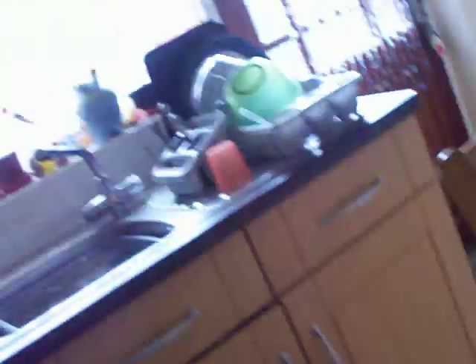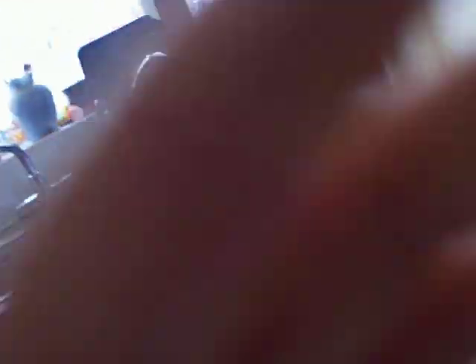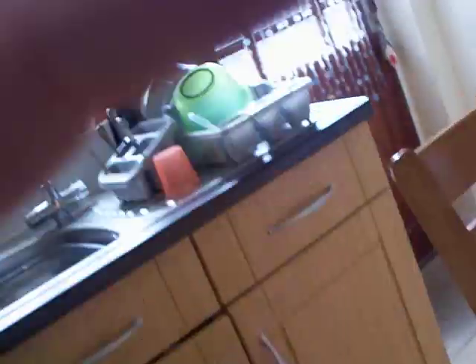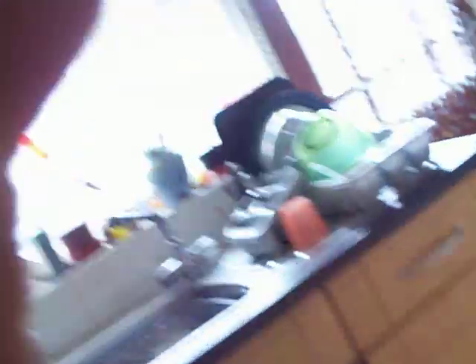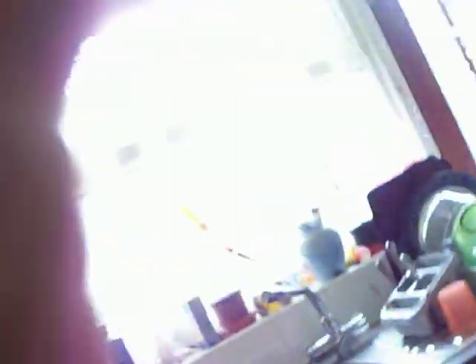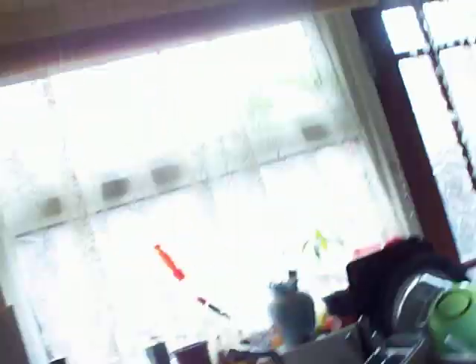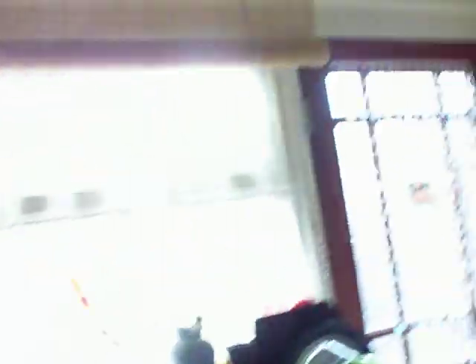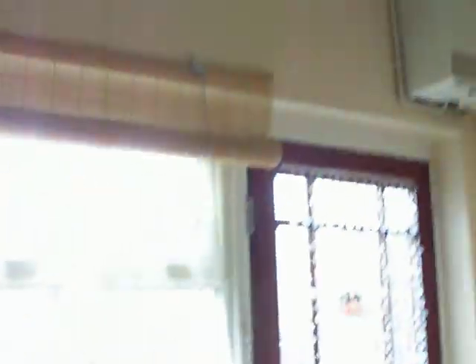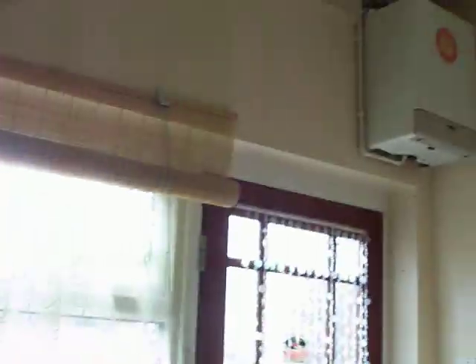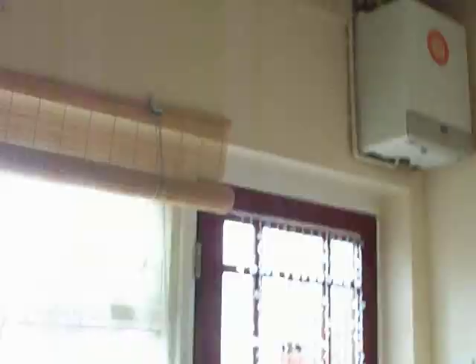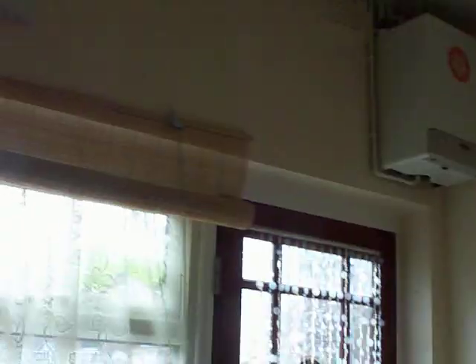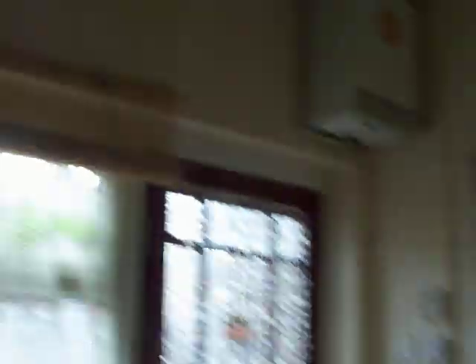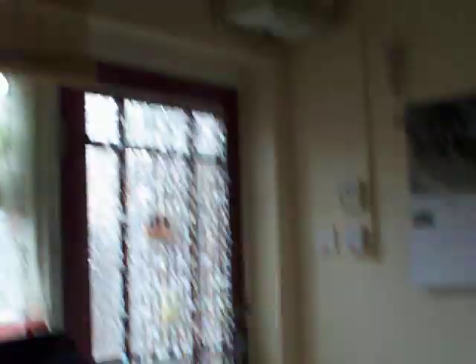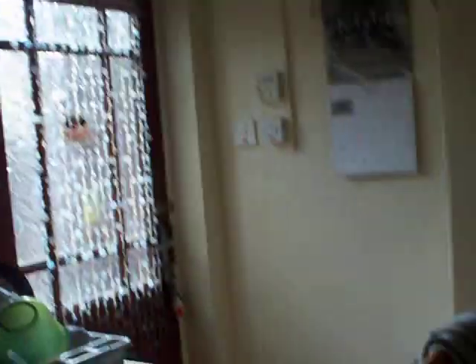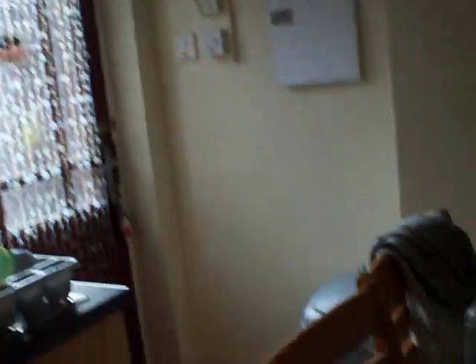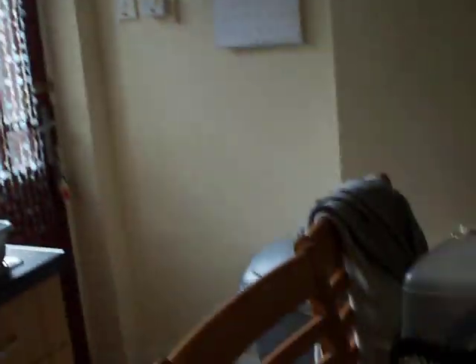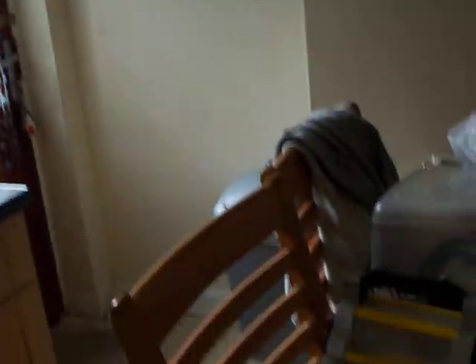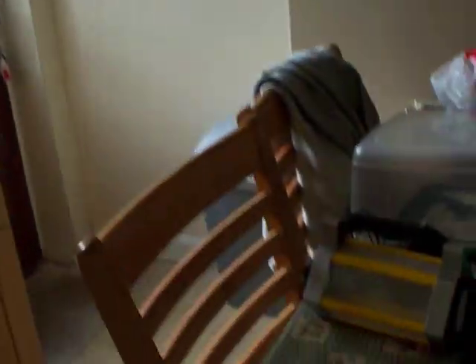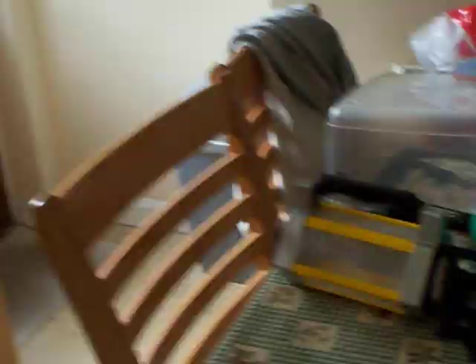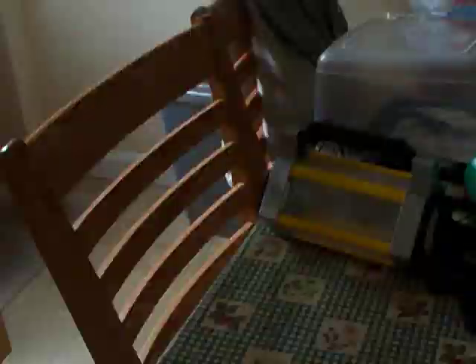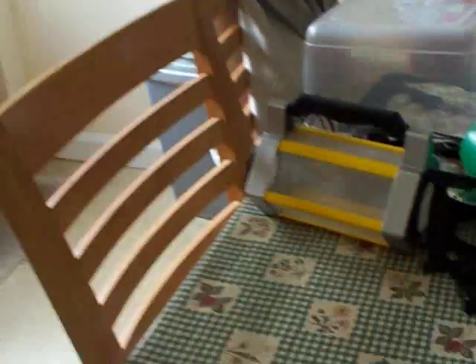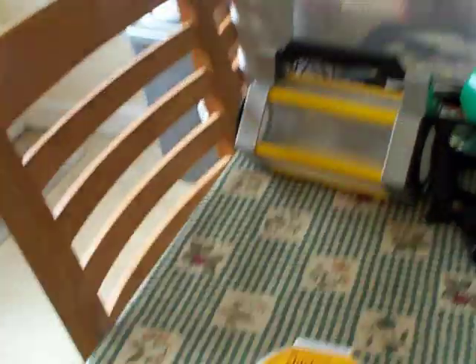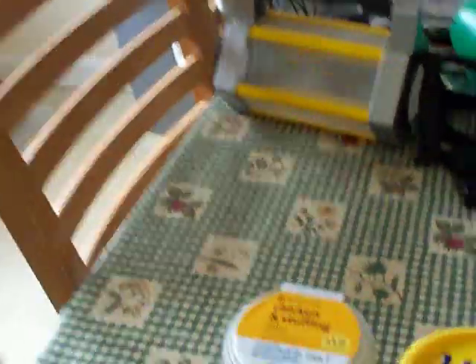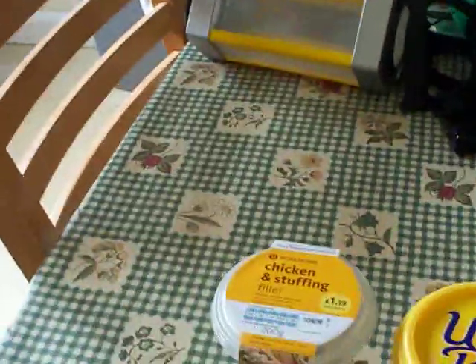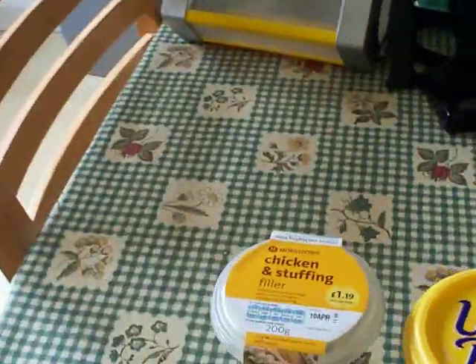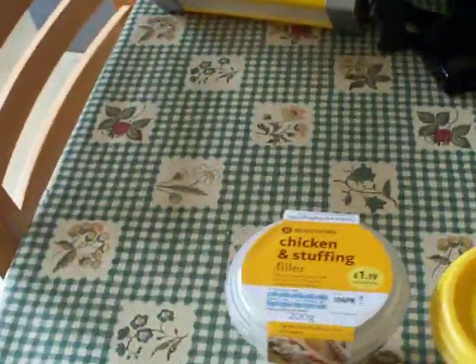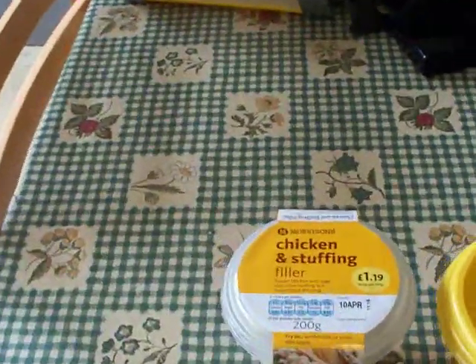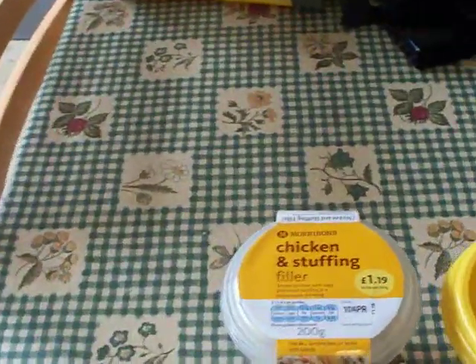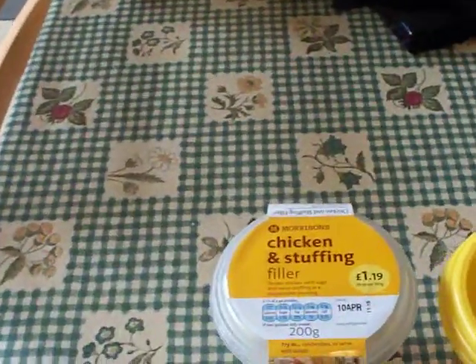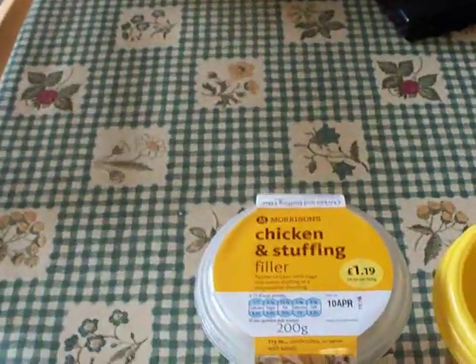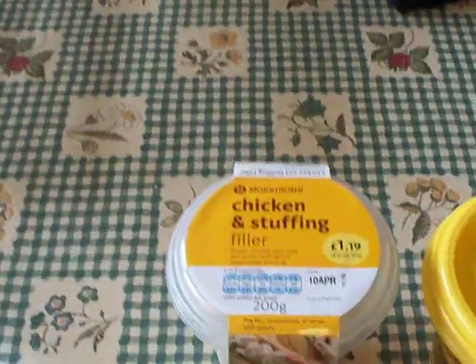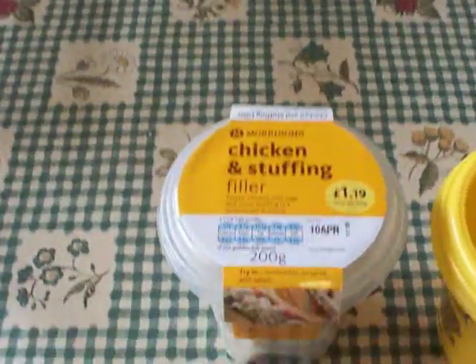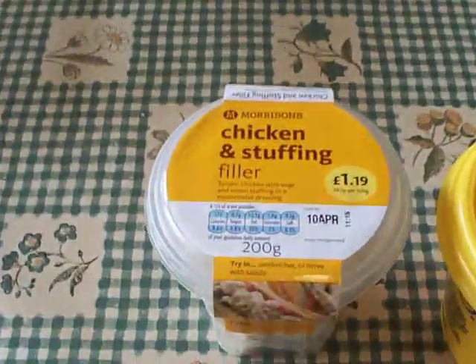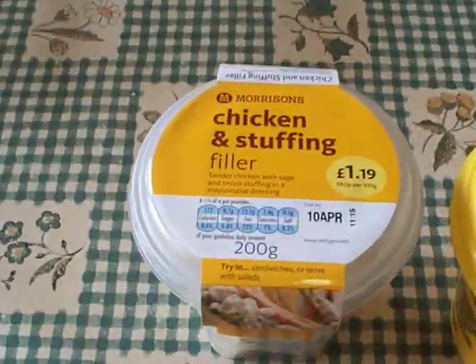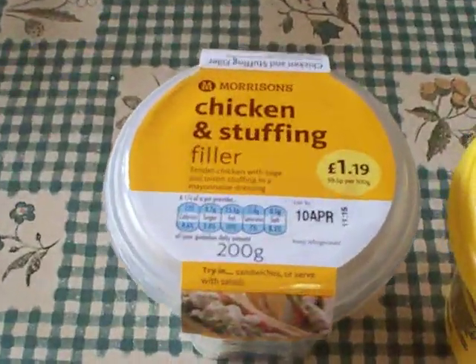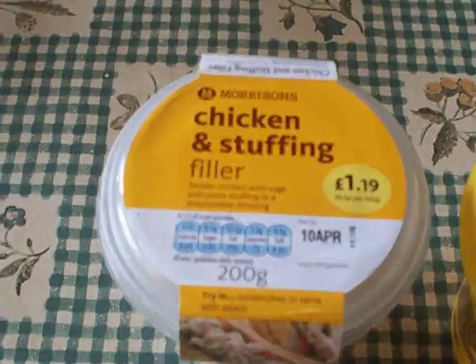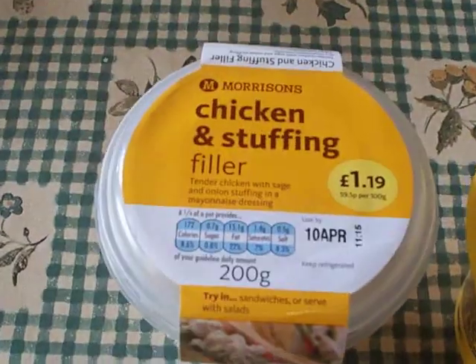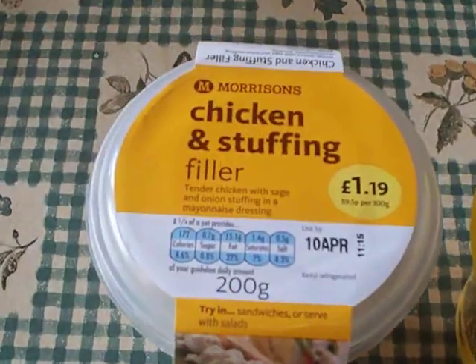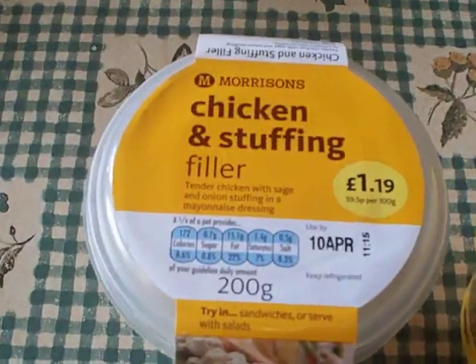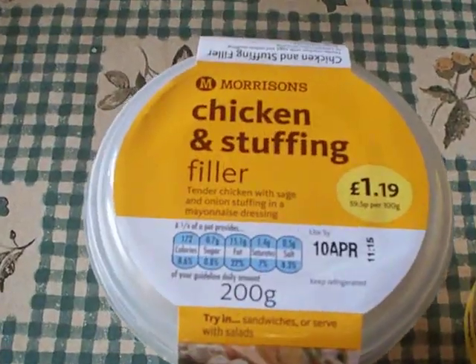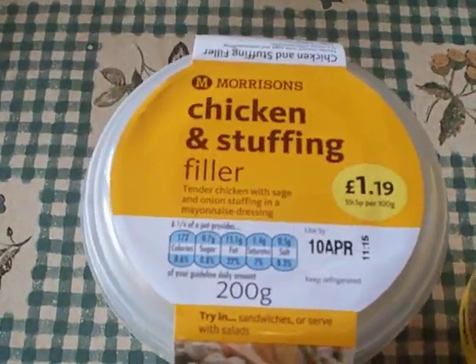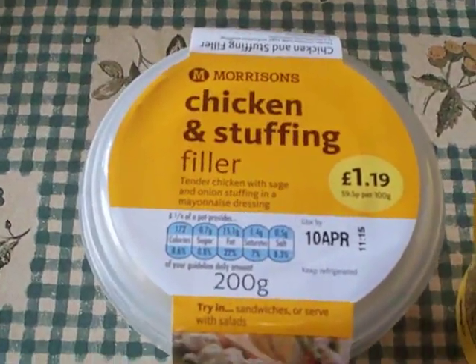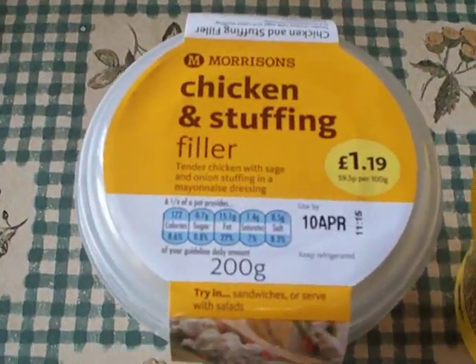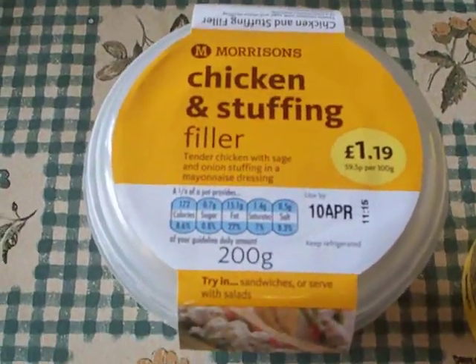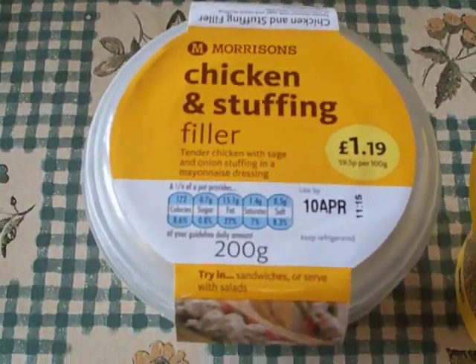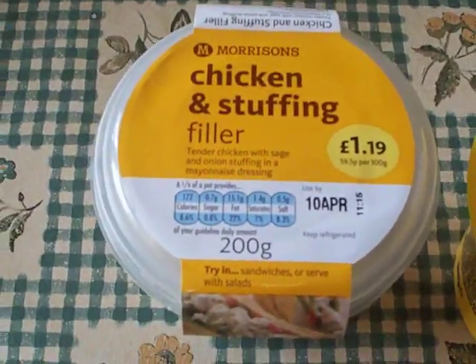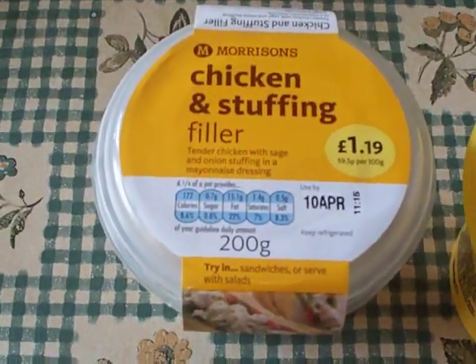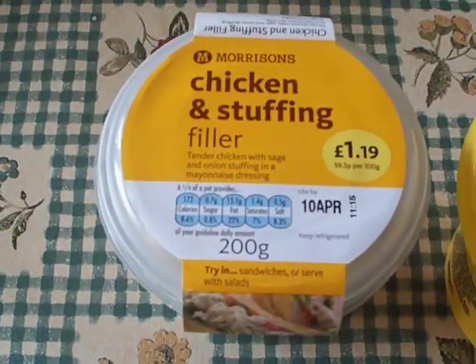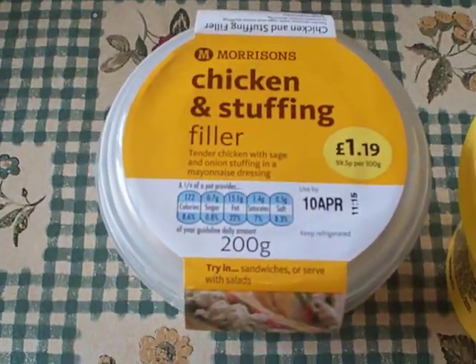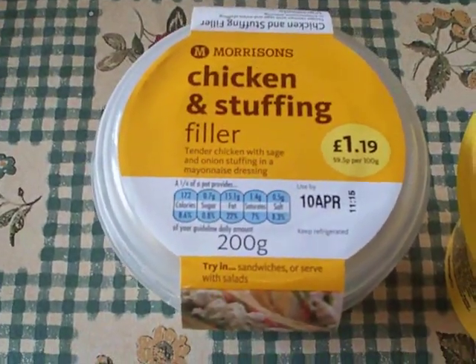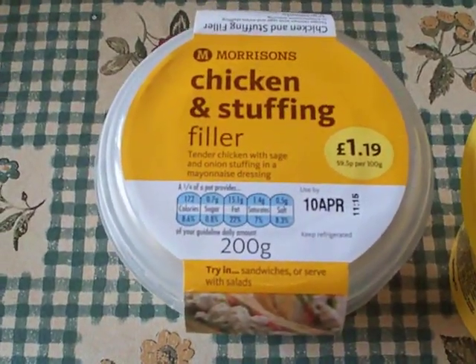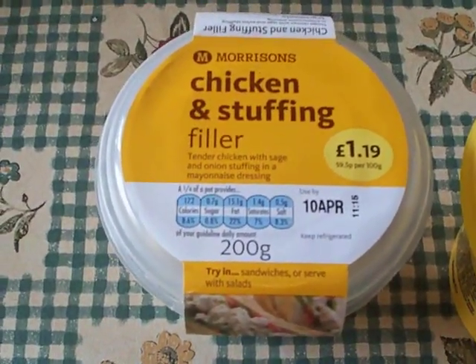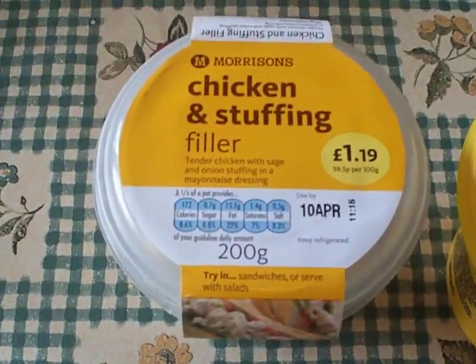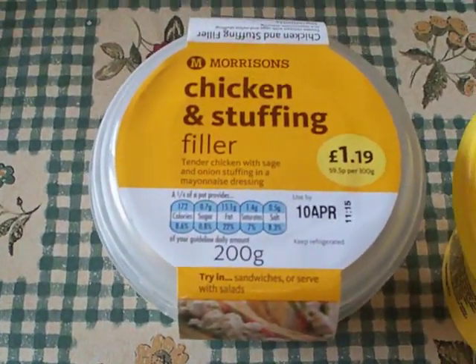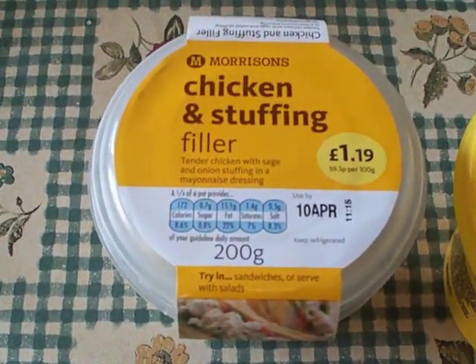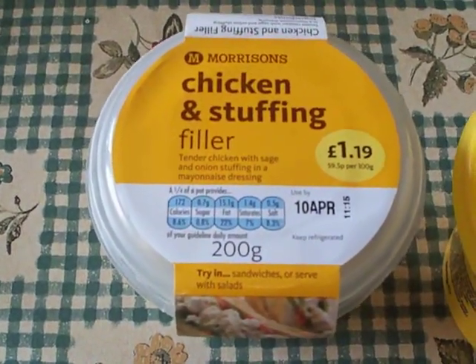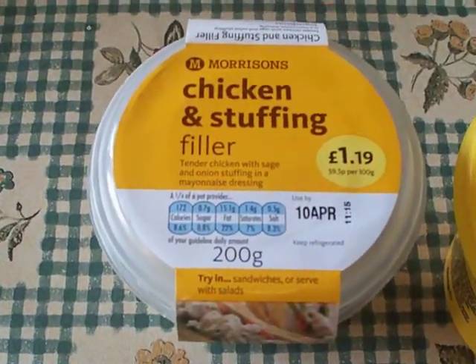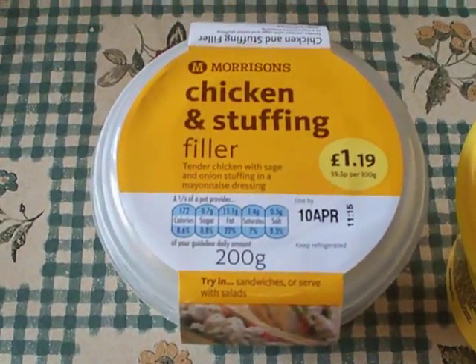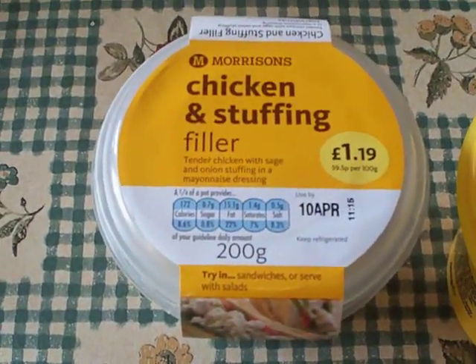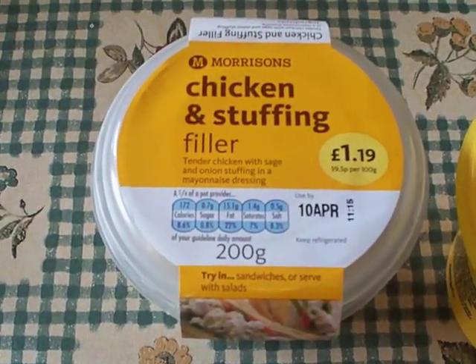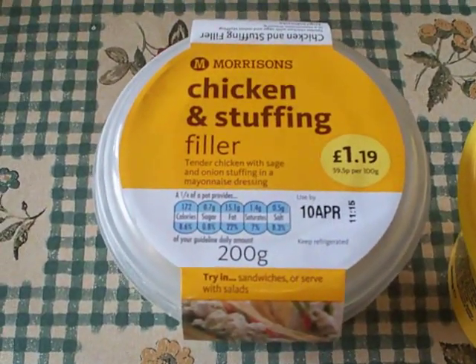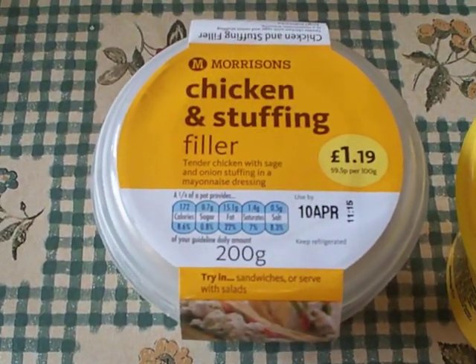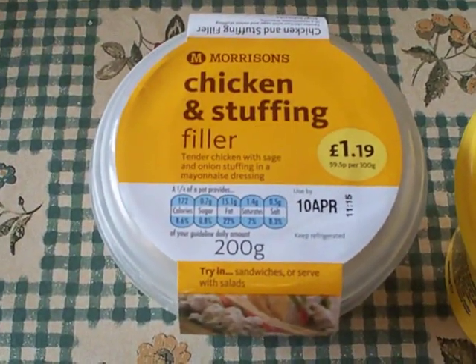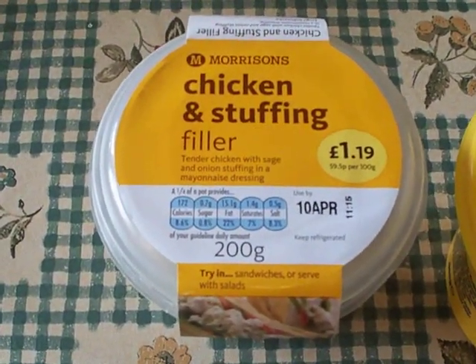First of all, make sure you have all the necessary ingredients. Chicken and stuffing sandwich filling.